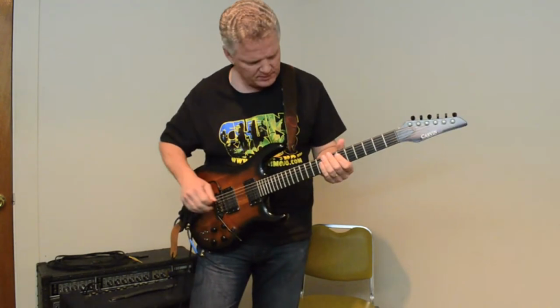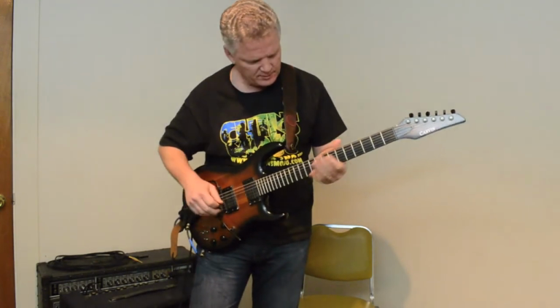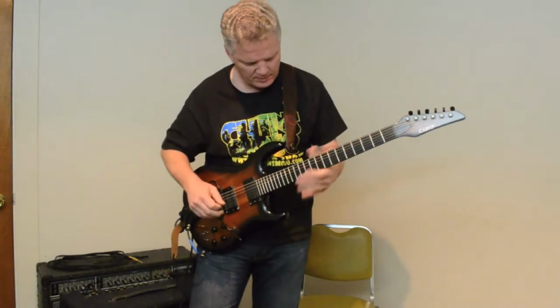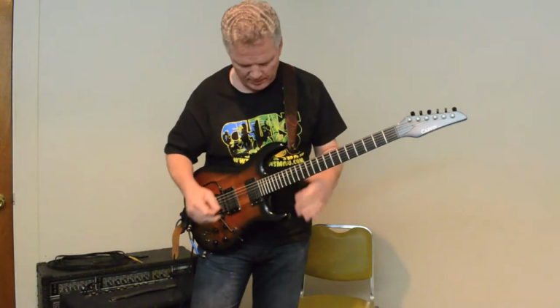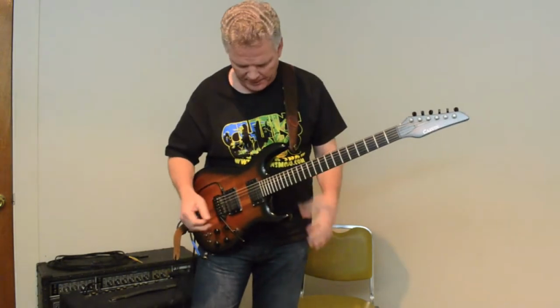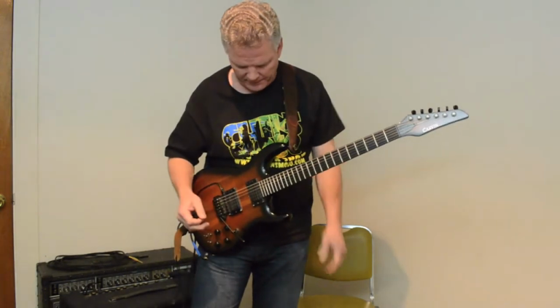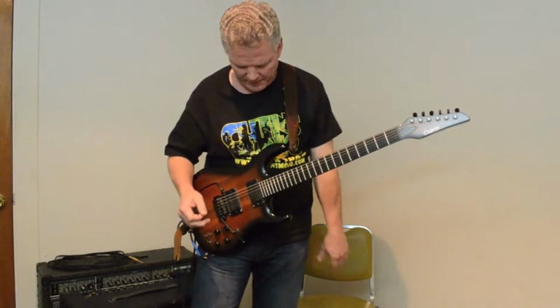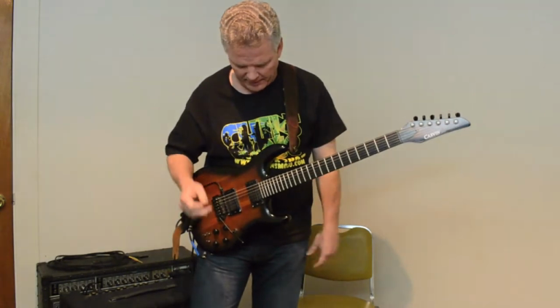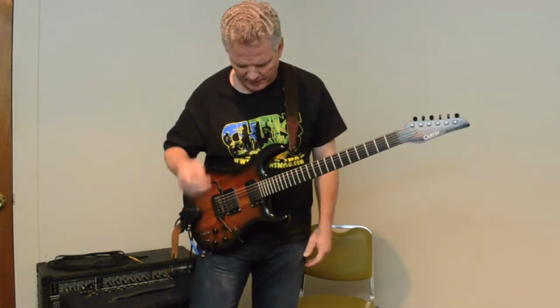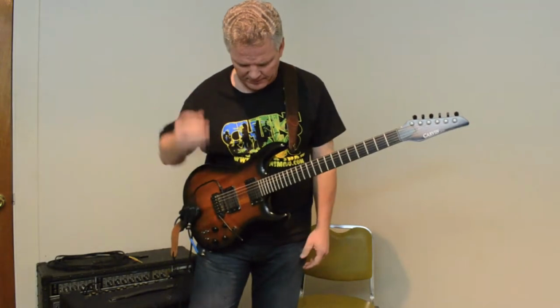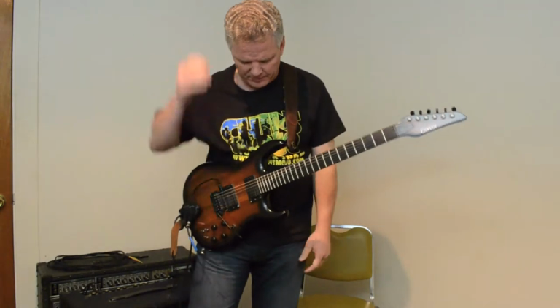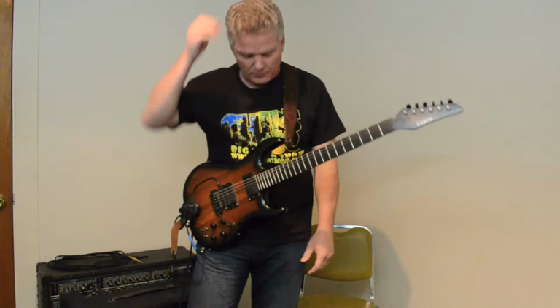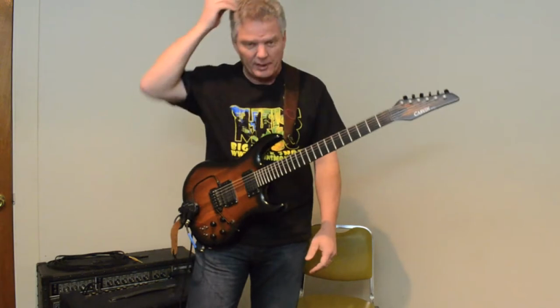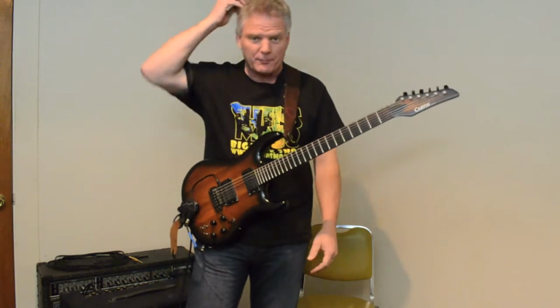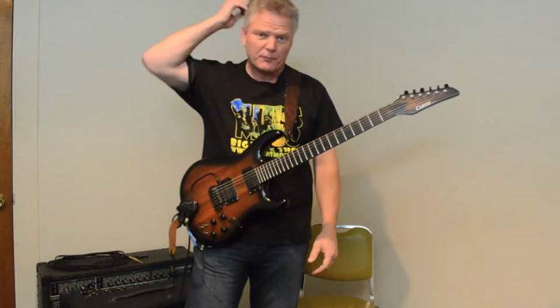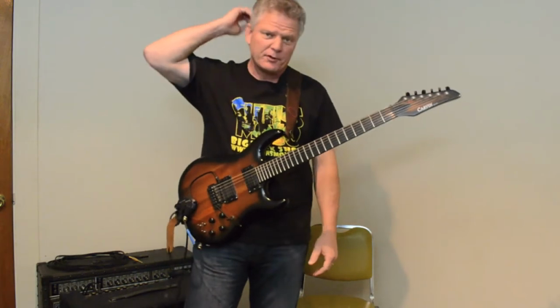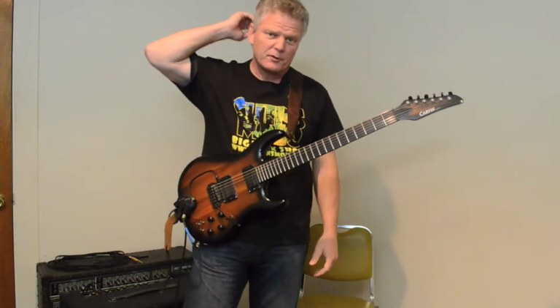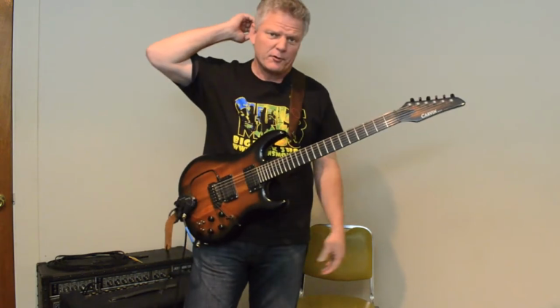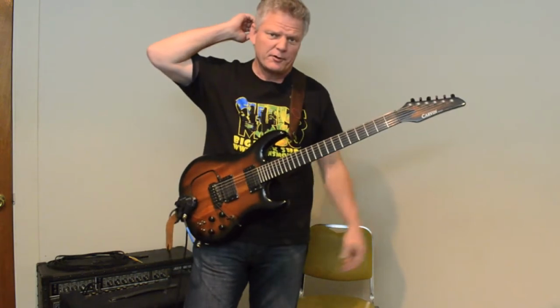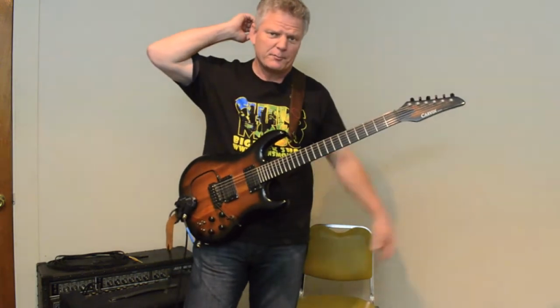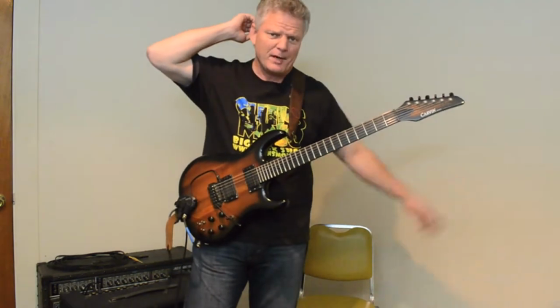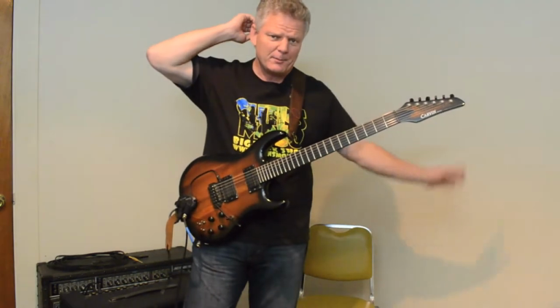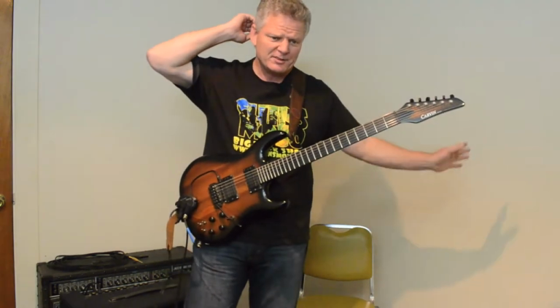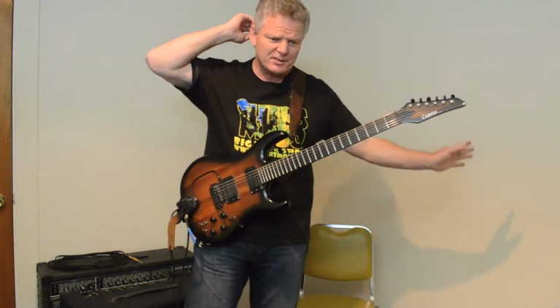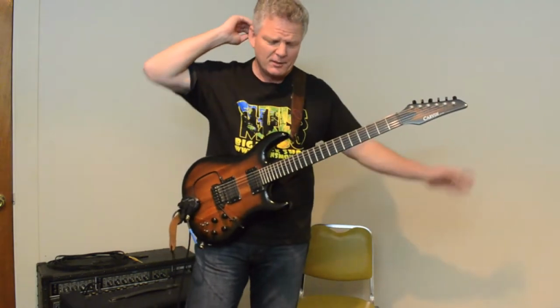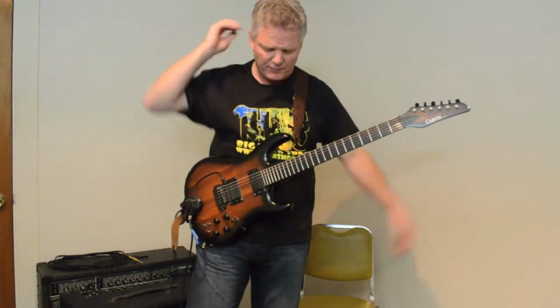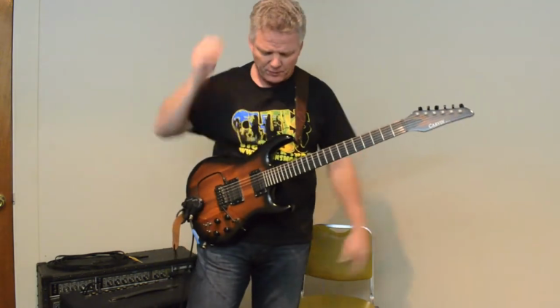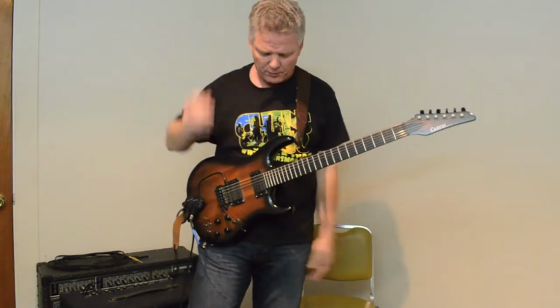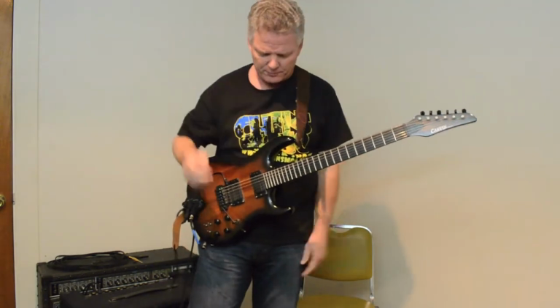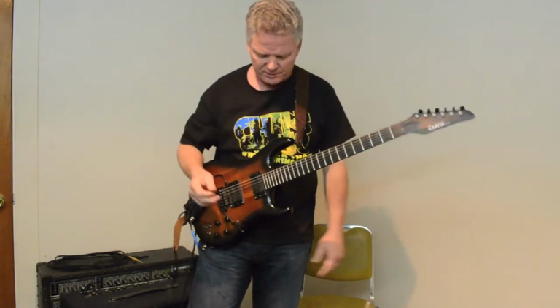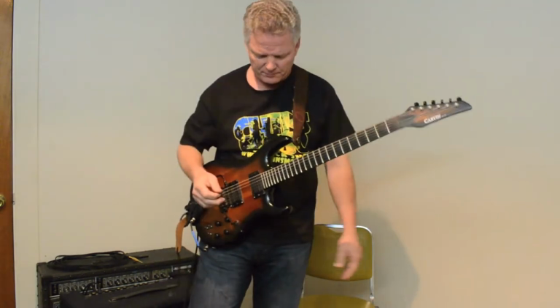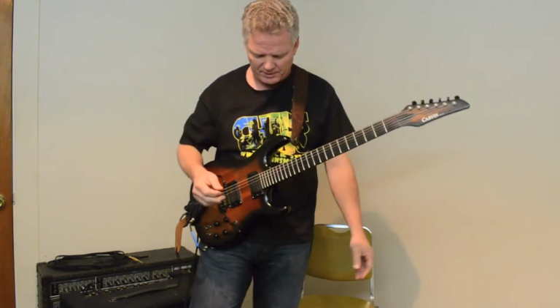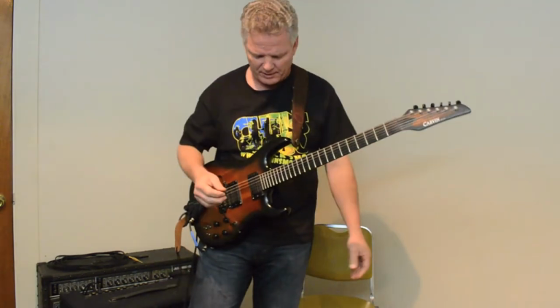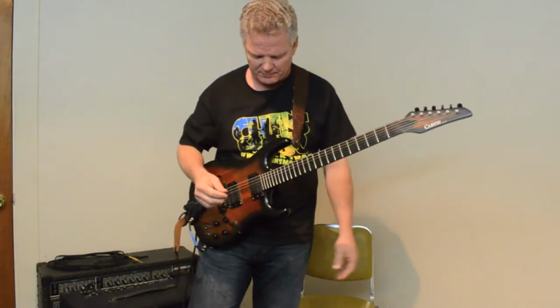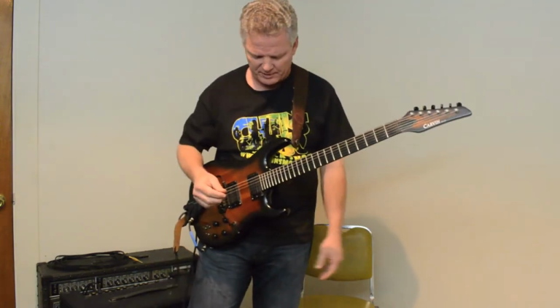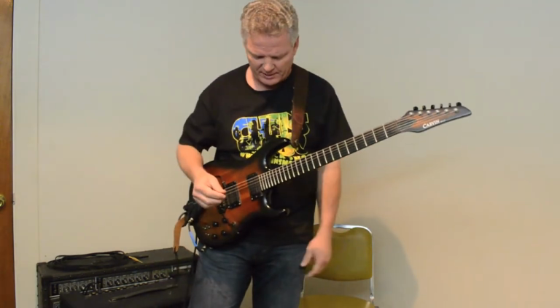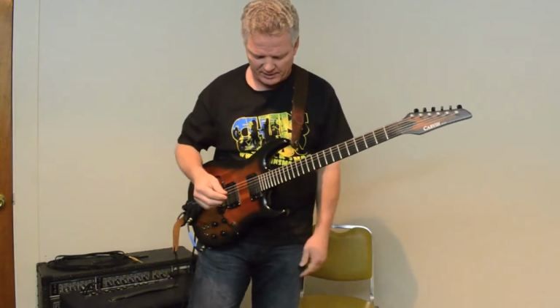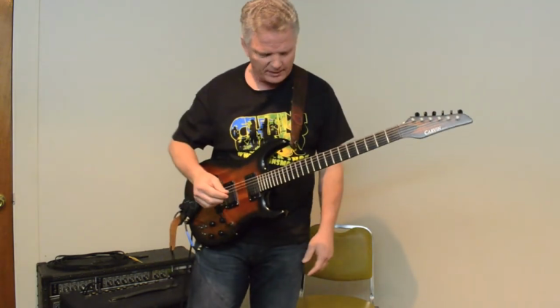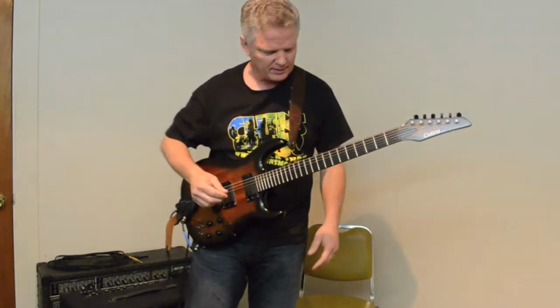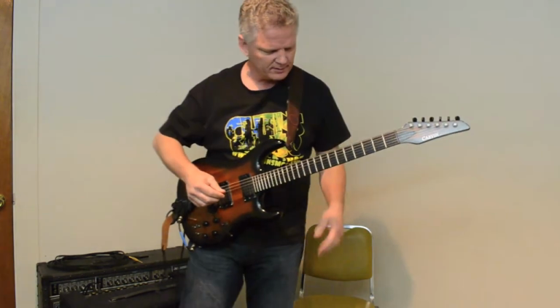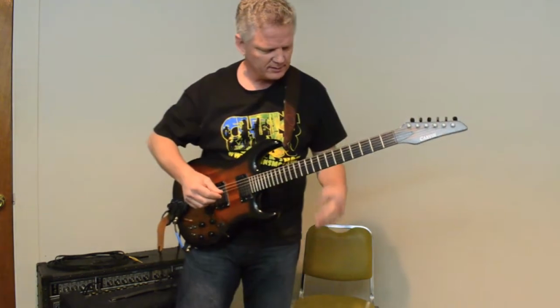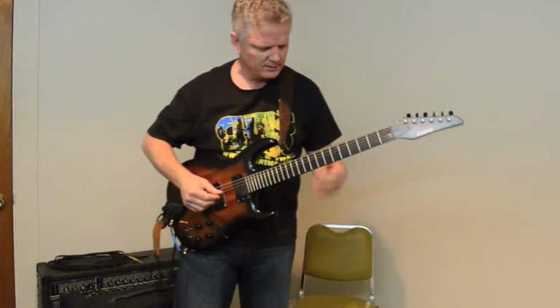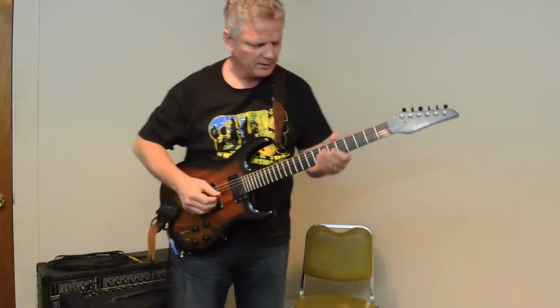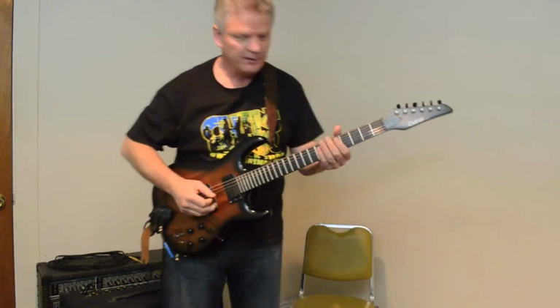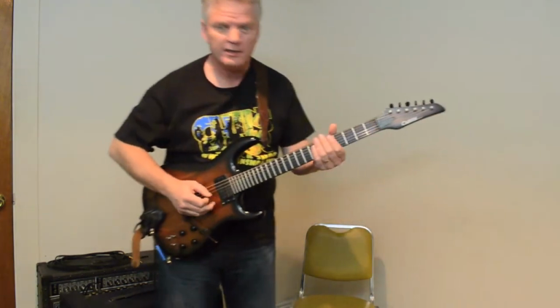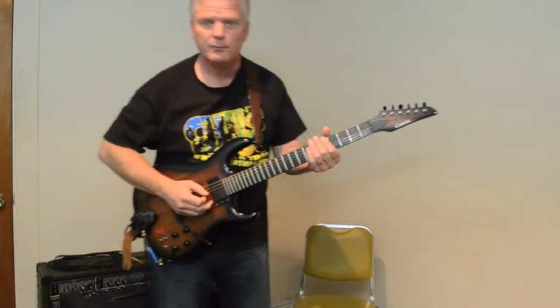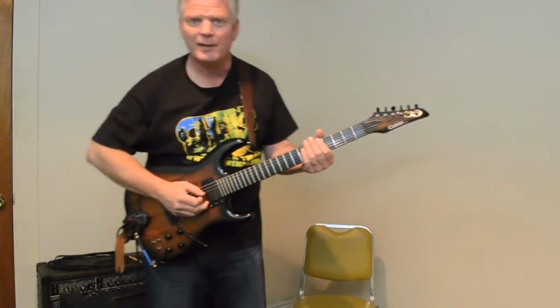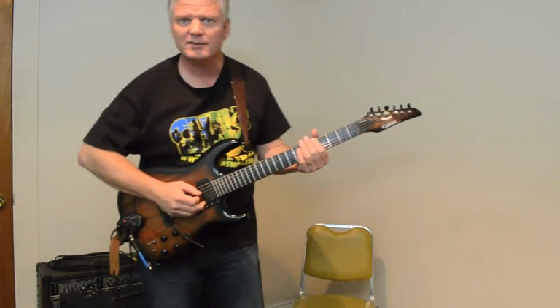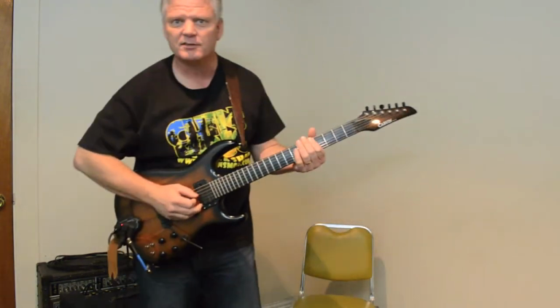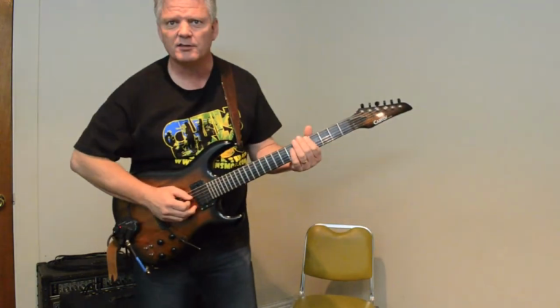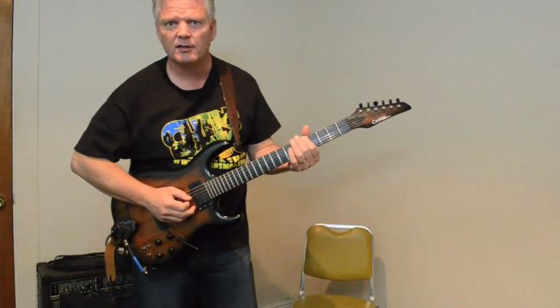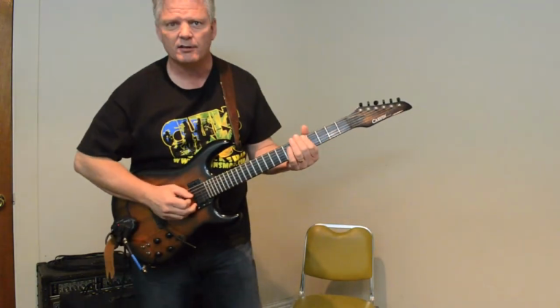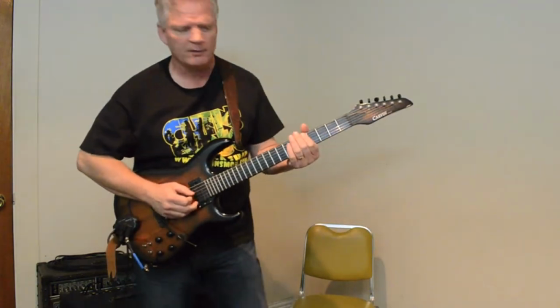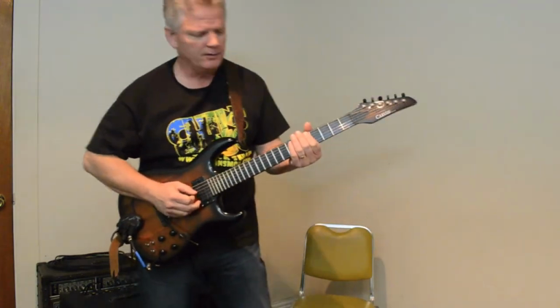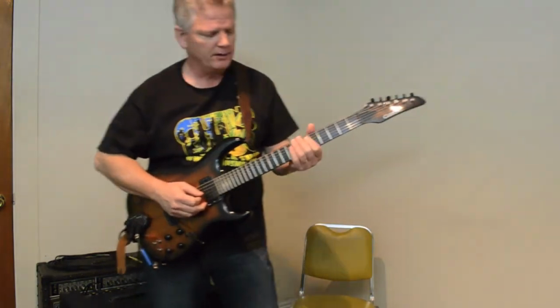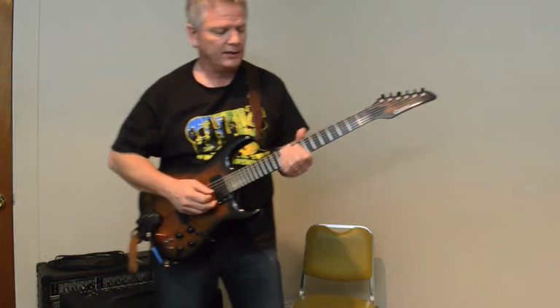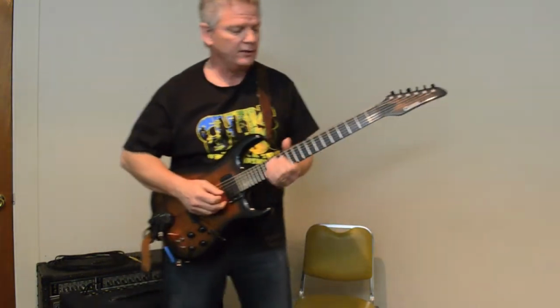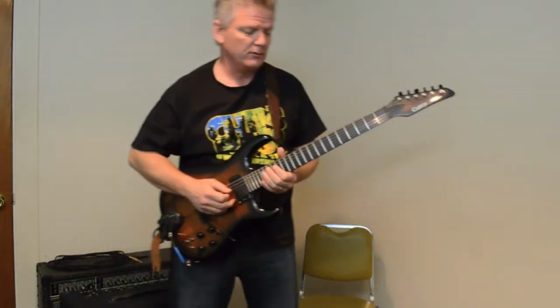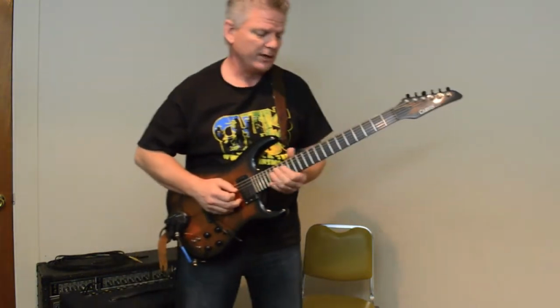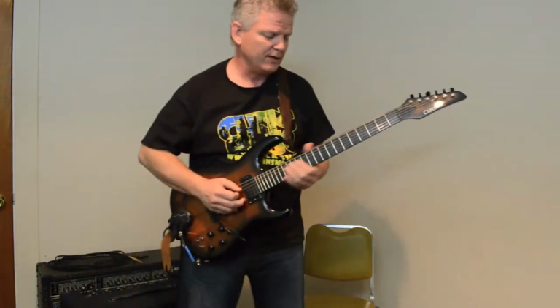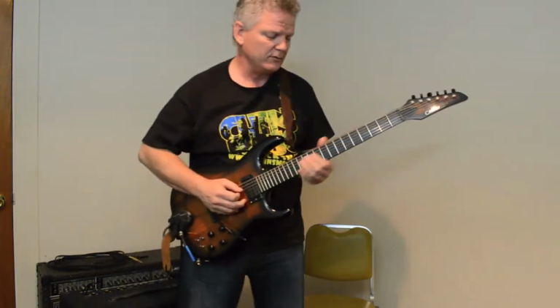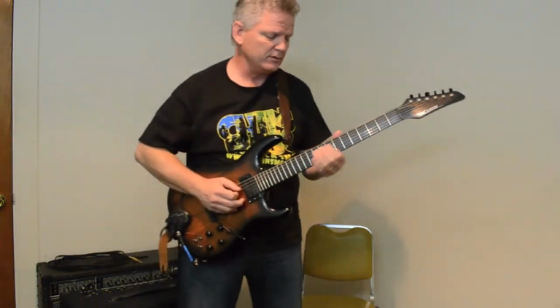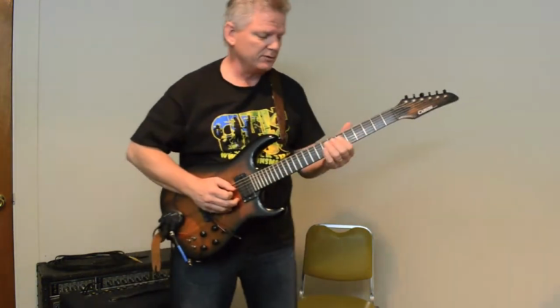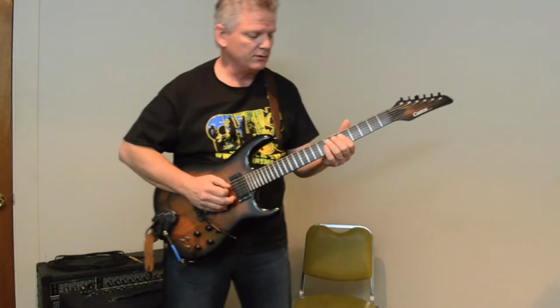When I'm recording by myself at home, sometimes I need a bass guitar and I don't have one, so this handles that too.